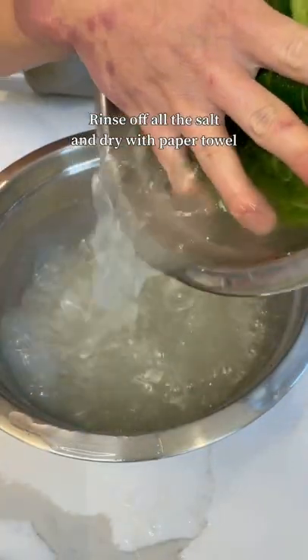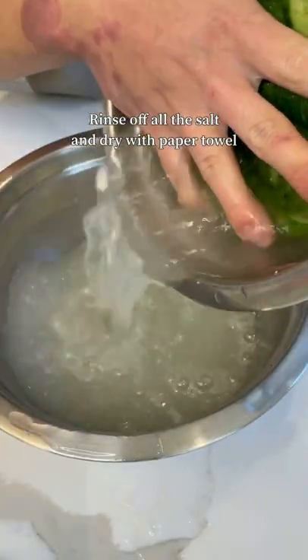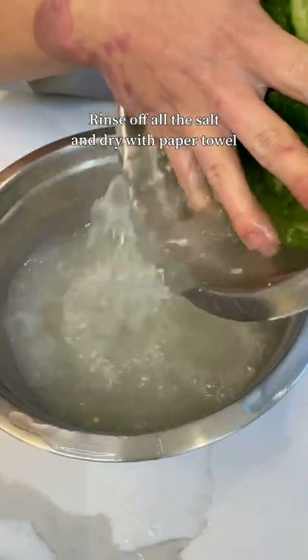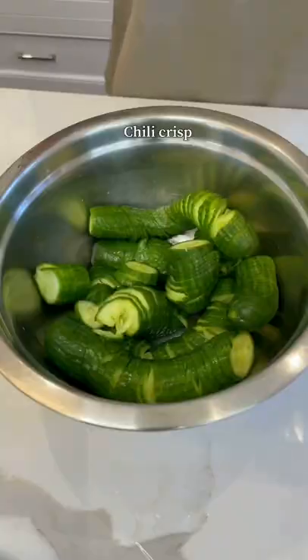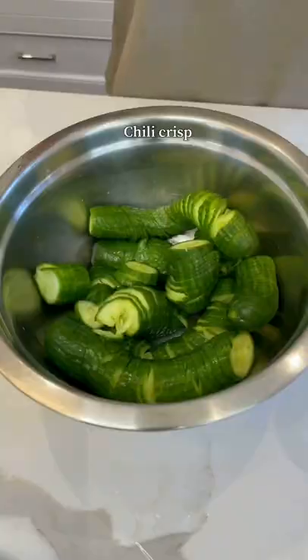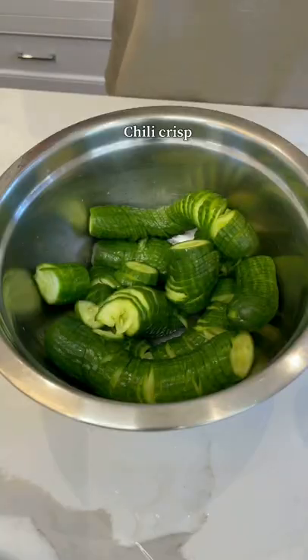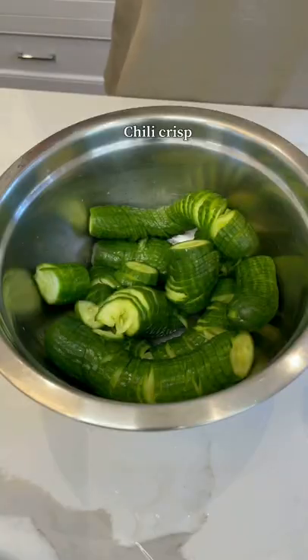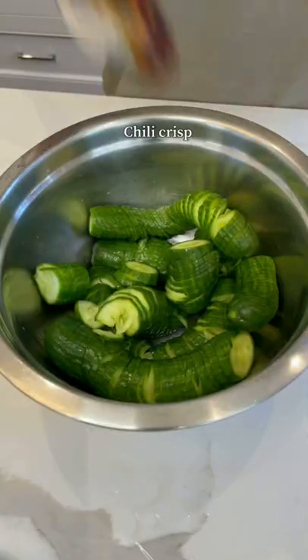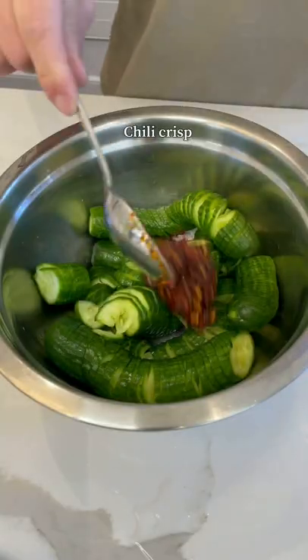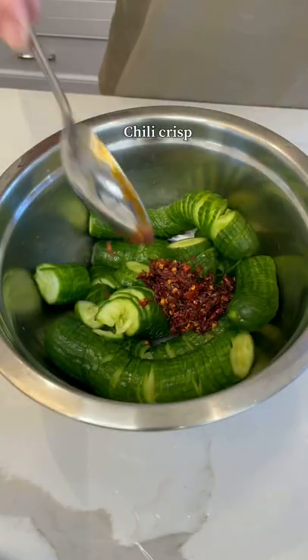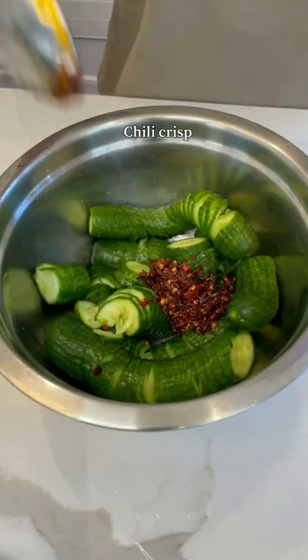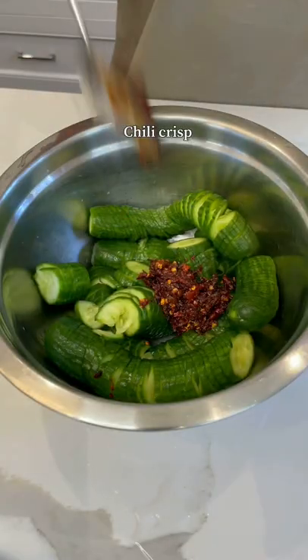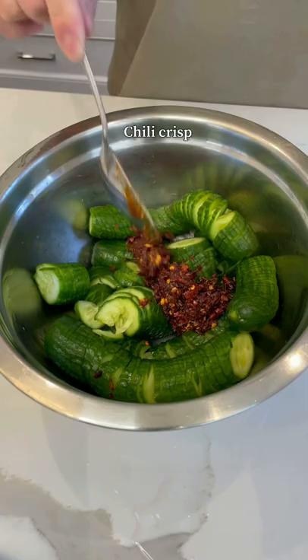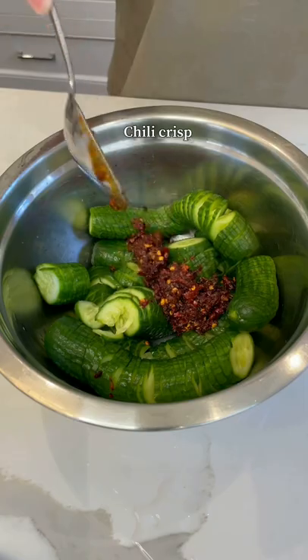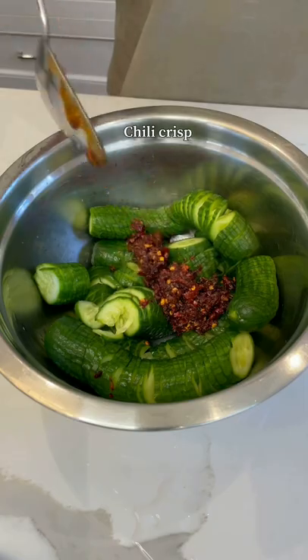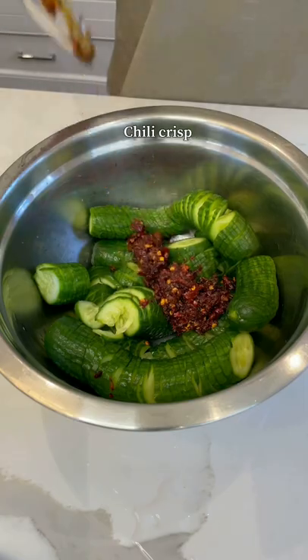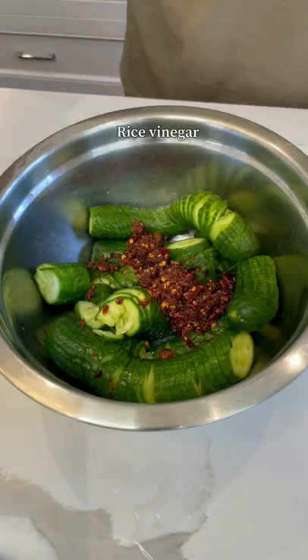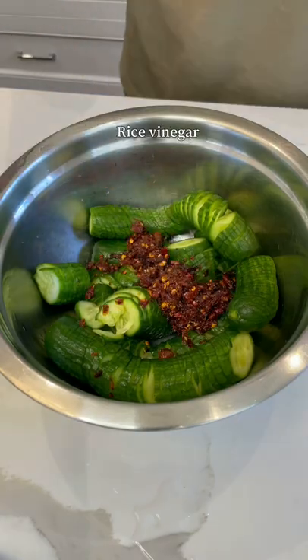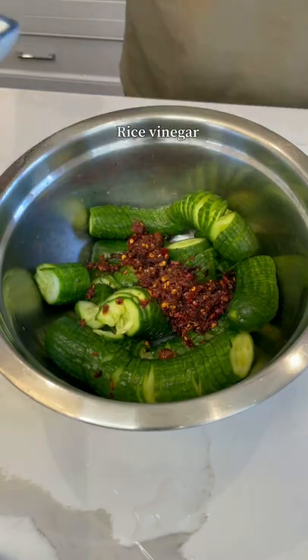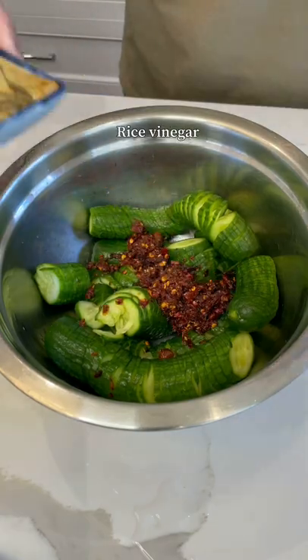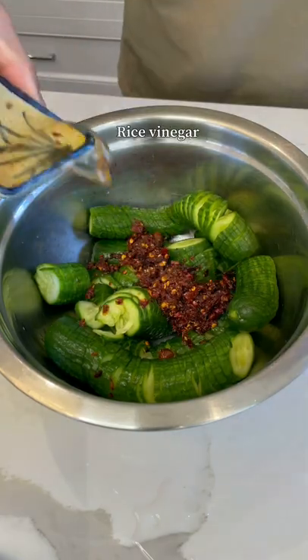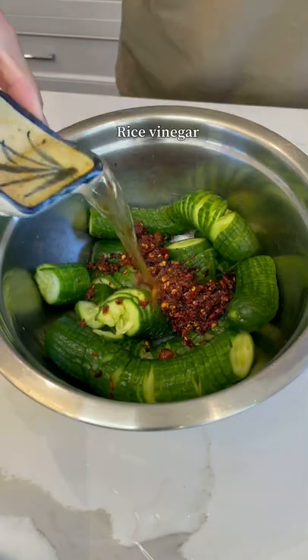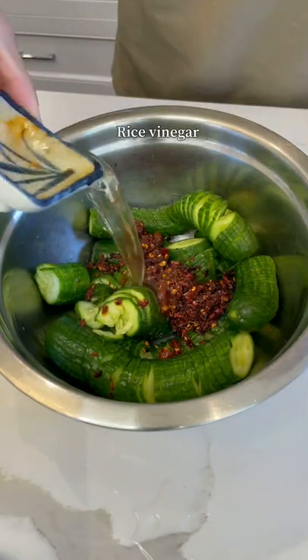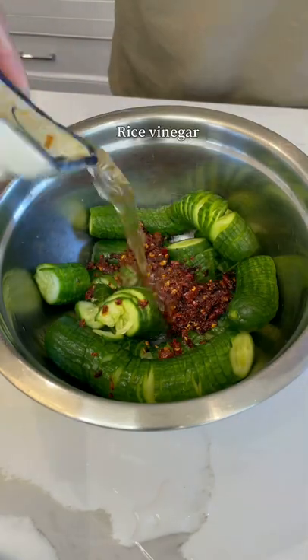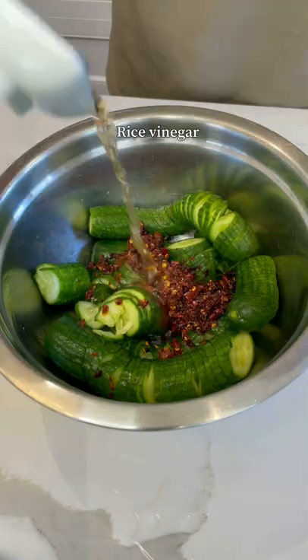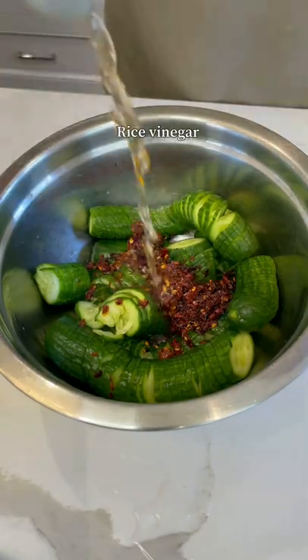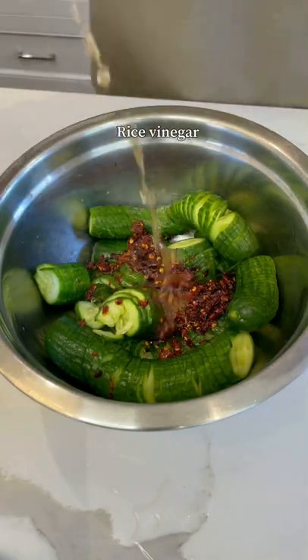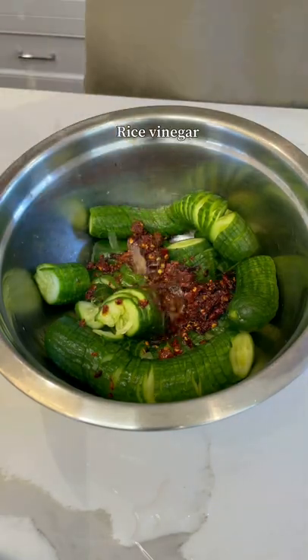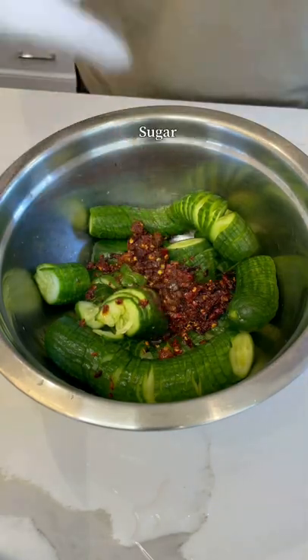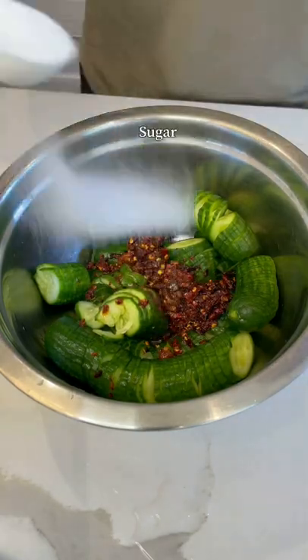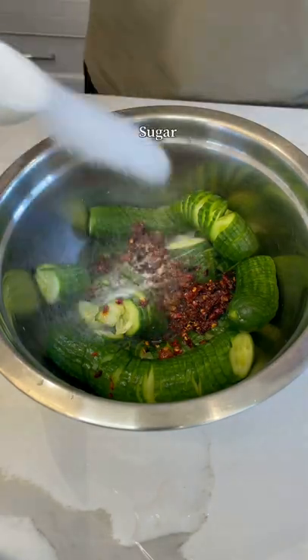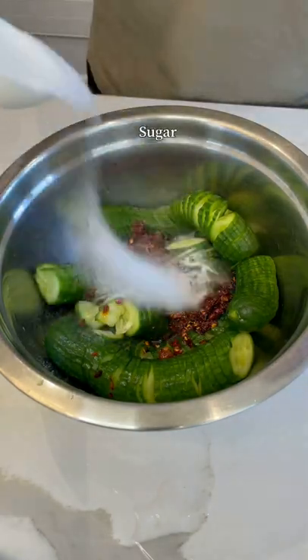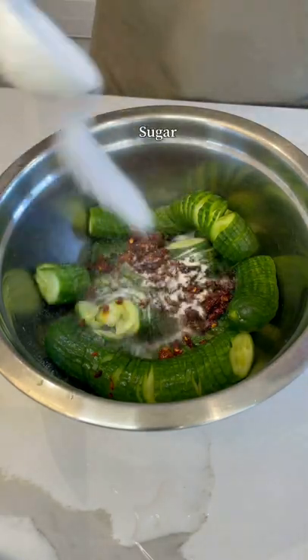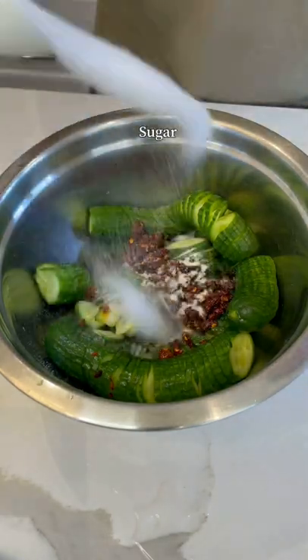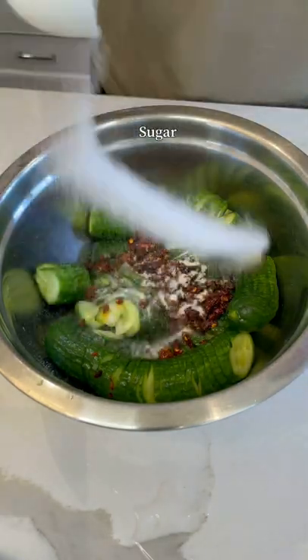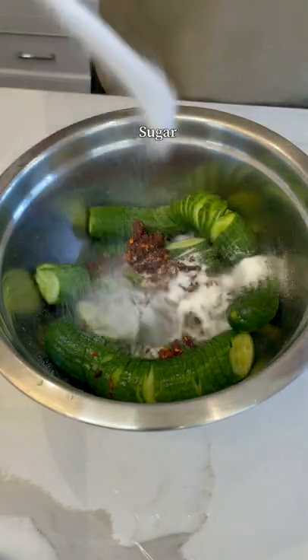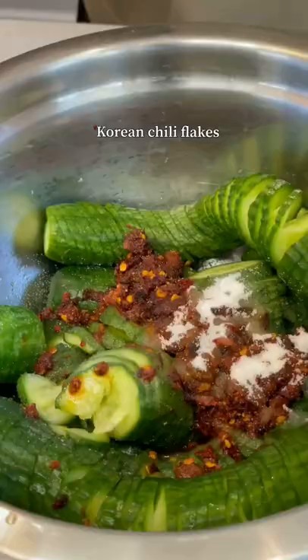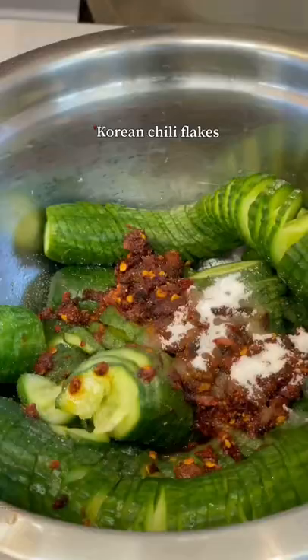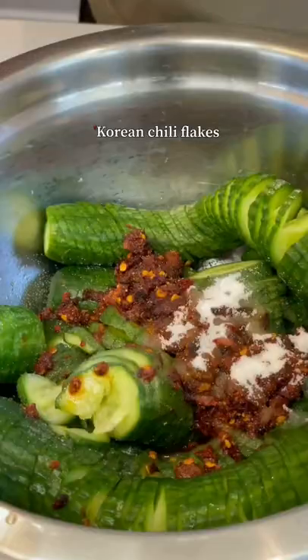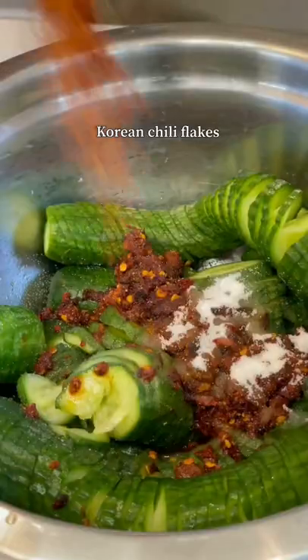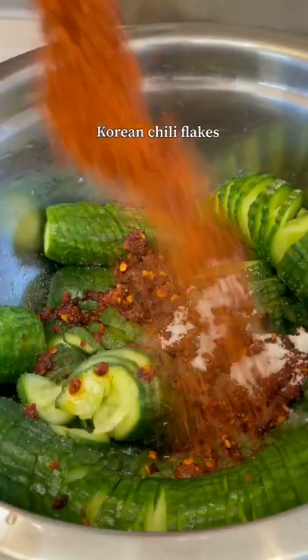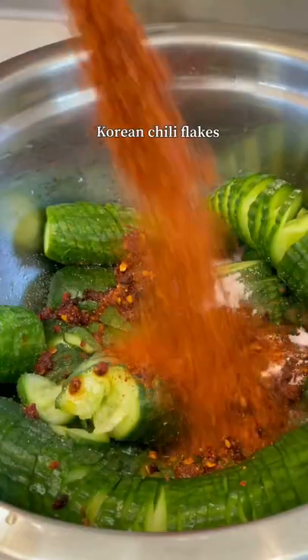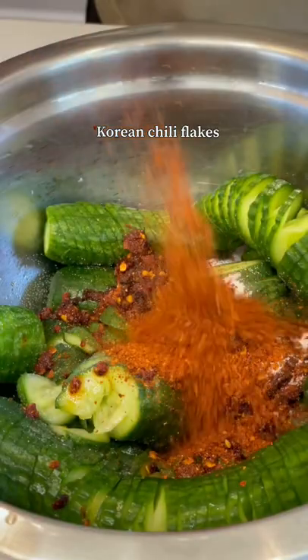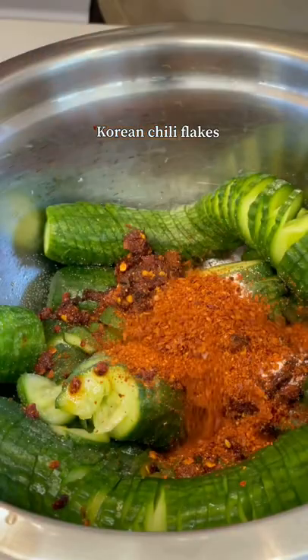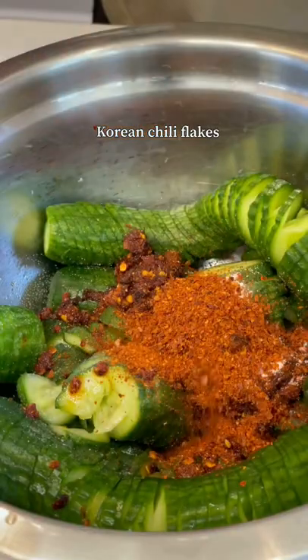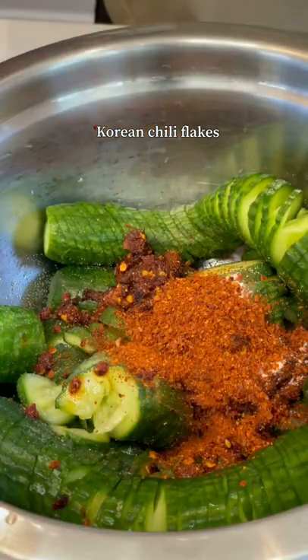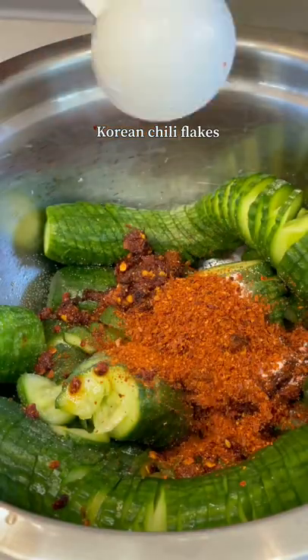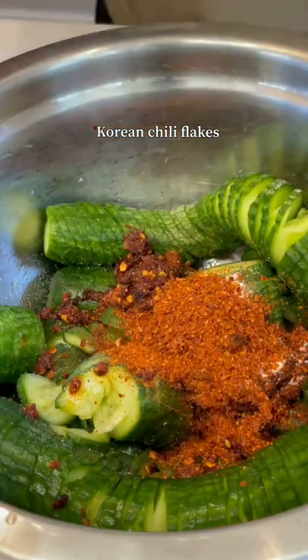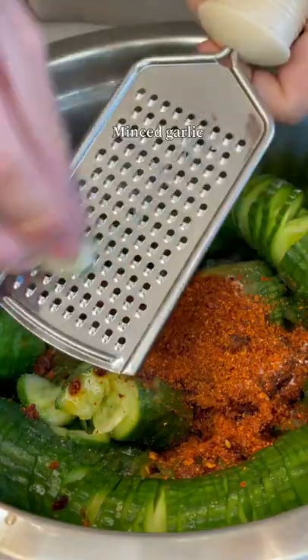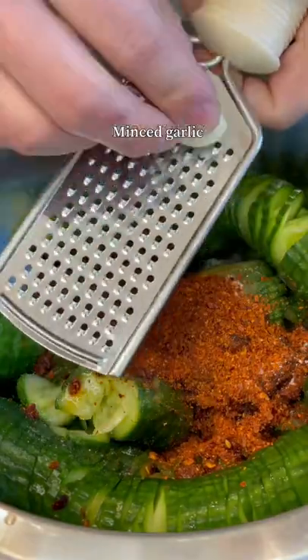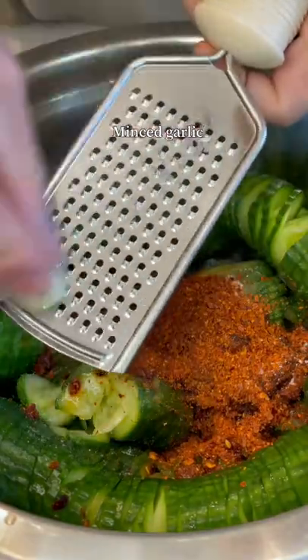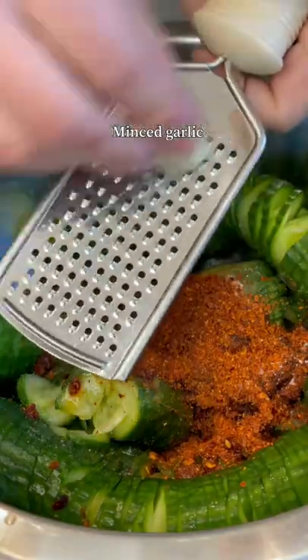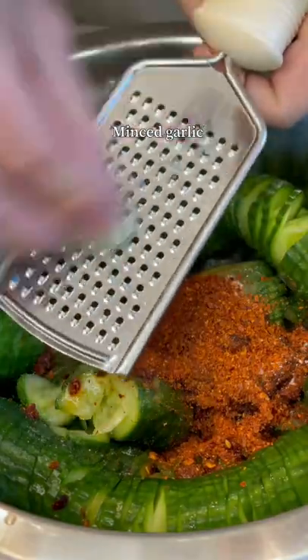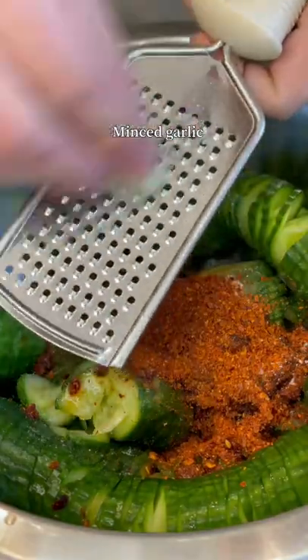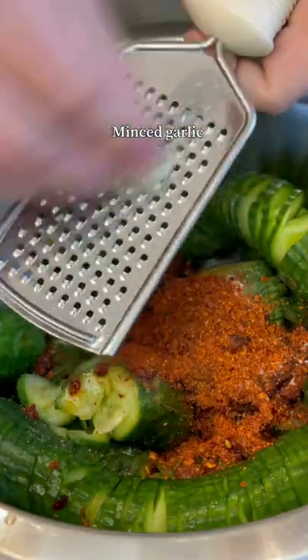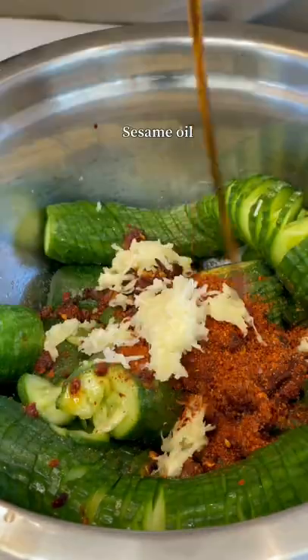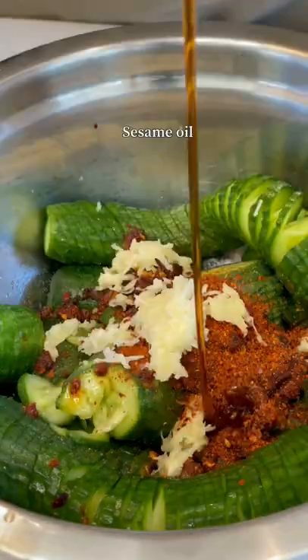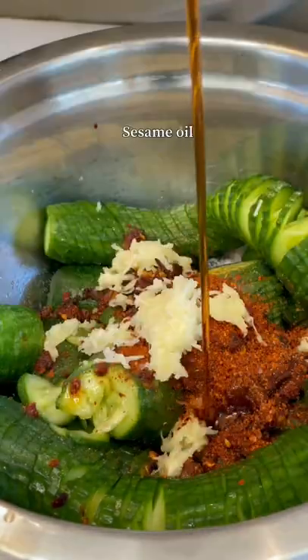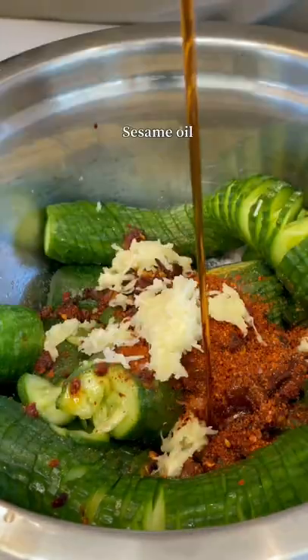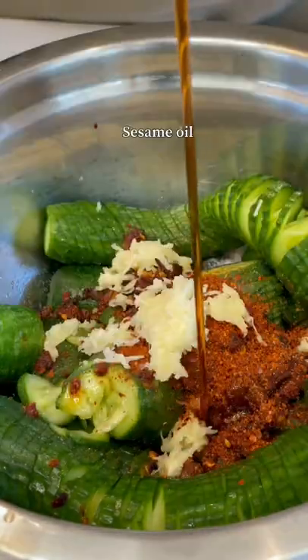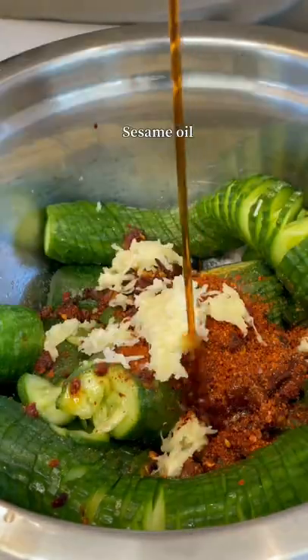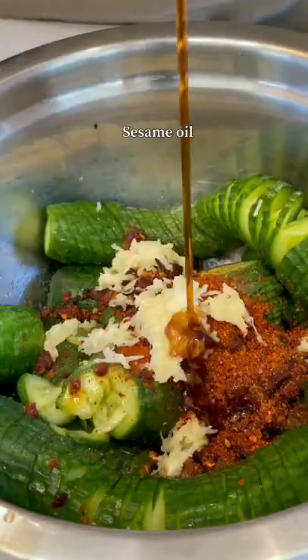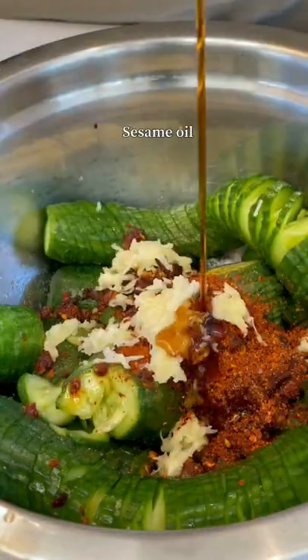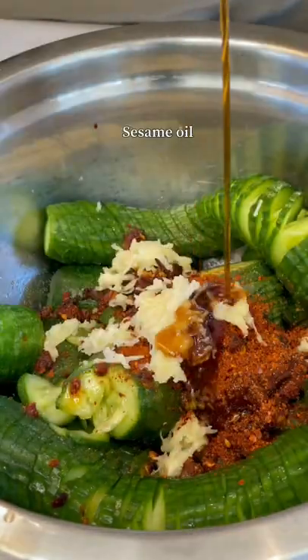Chili crisp, rice vinegar, sugar, Korean chili flakes, garlic, and sesame oil.